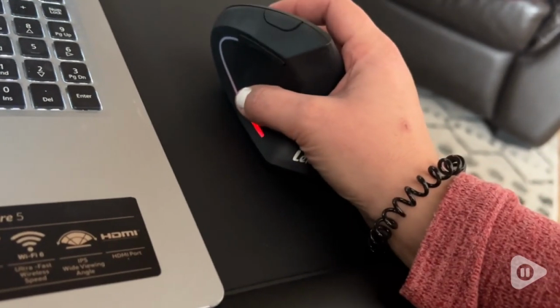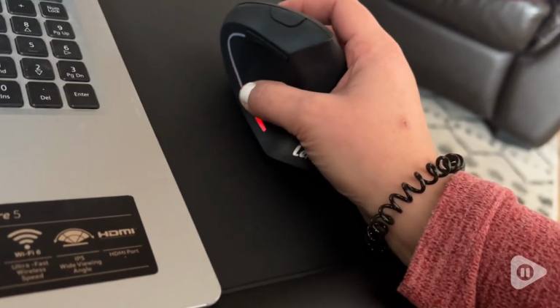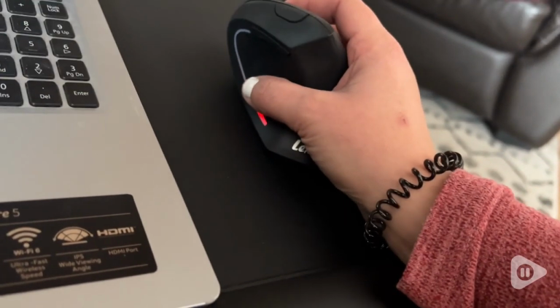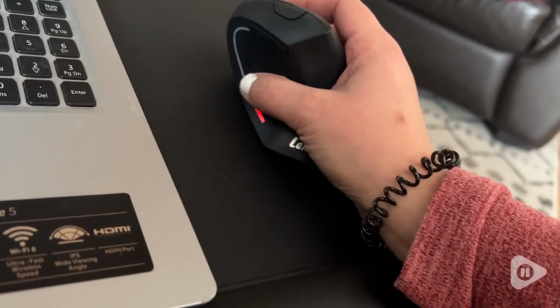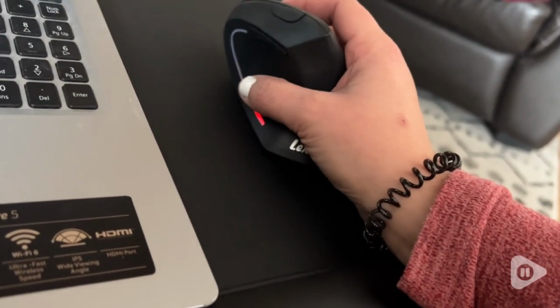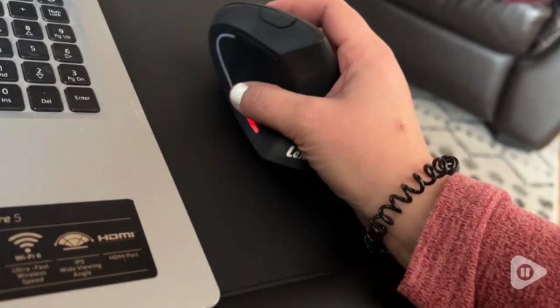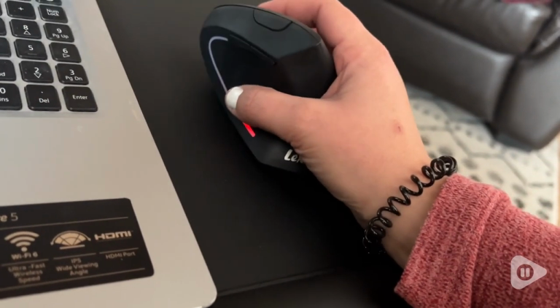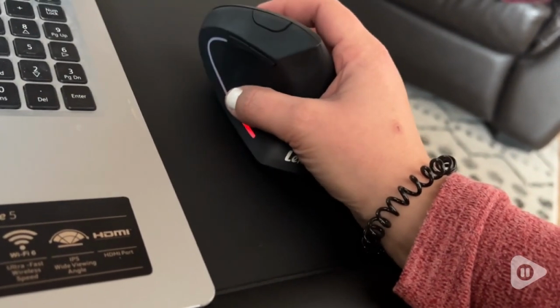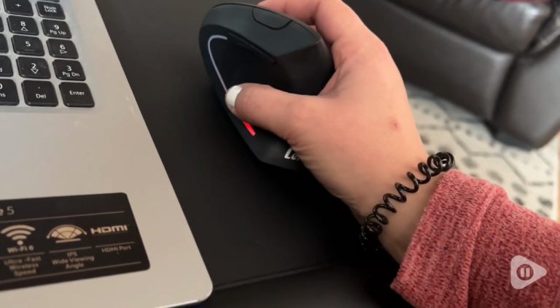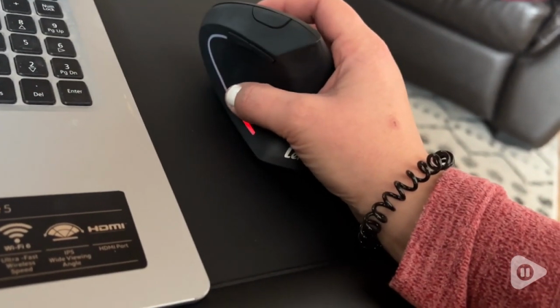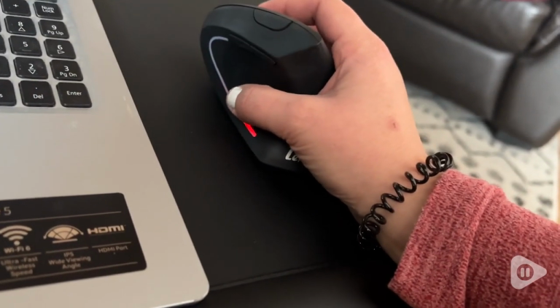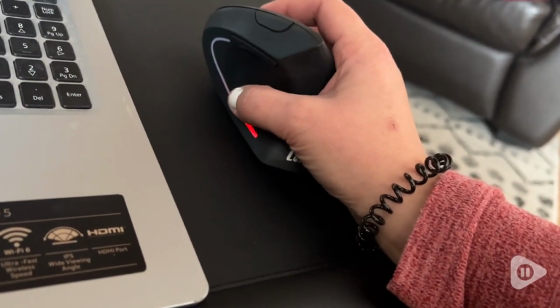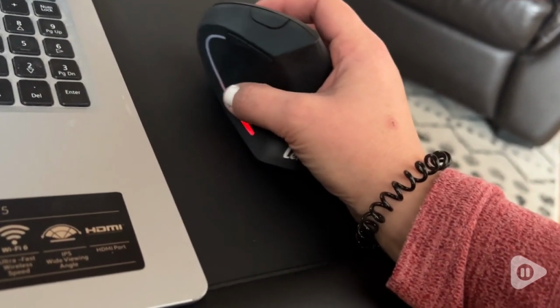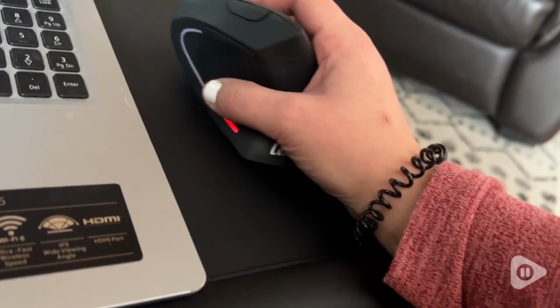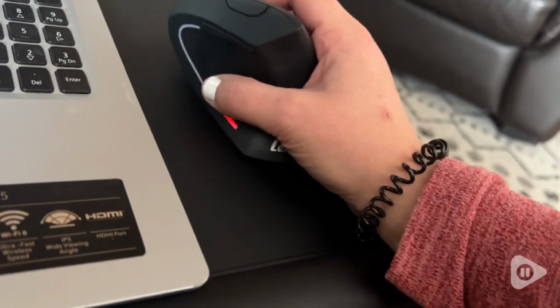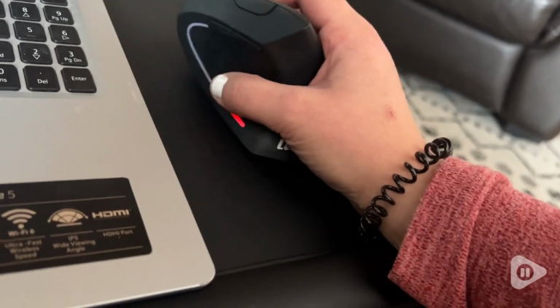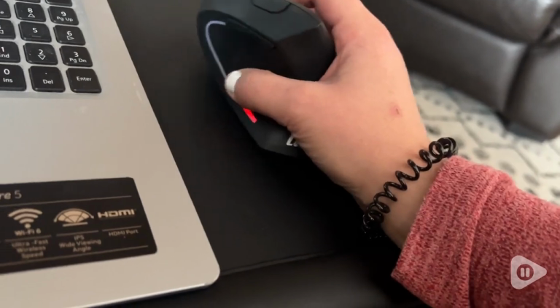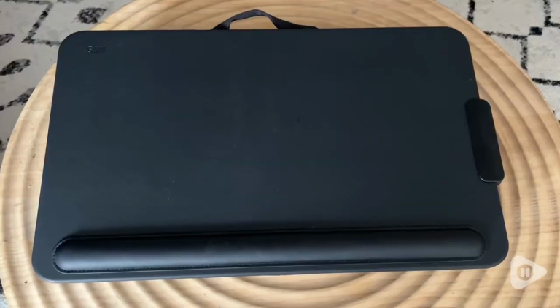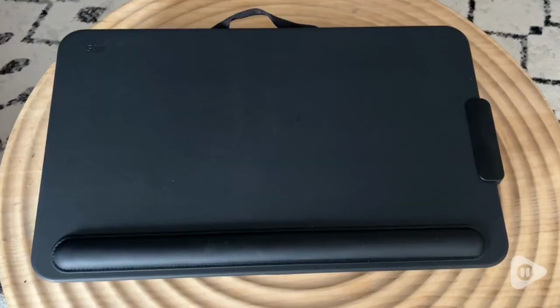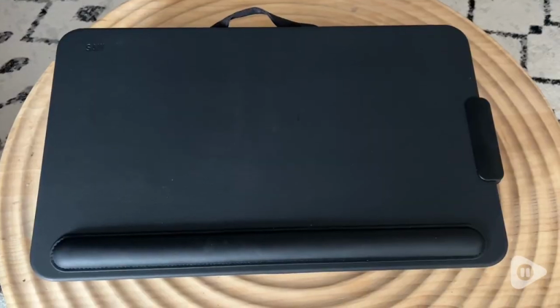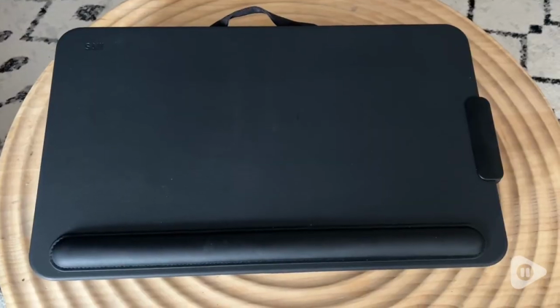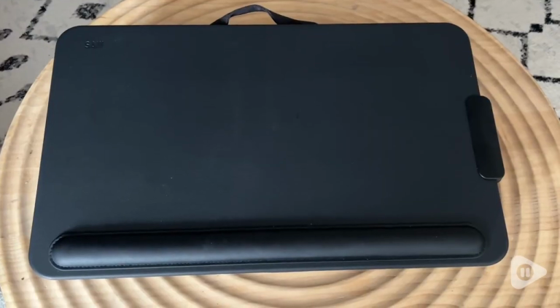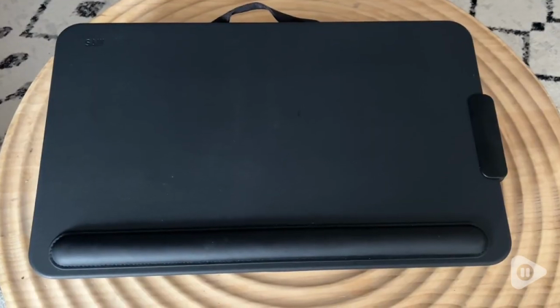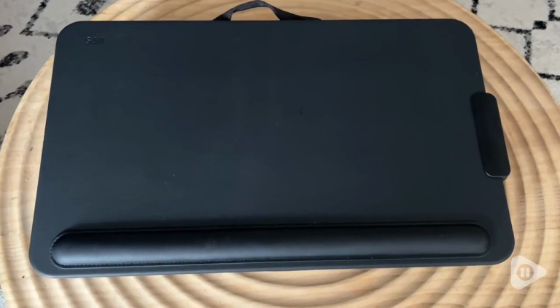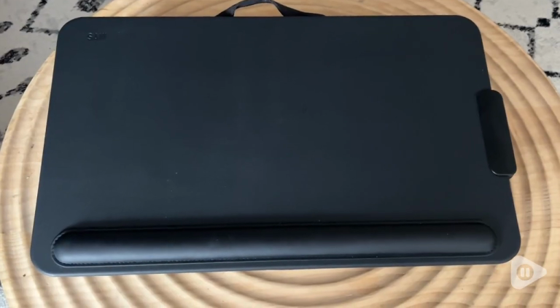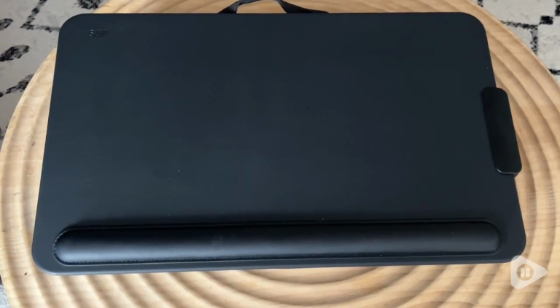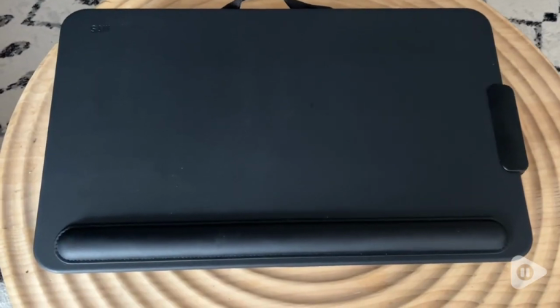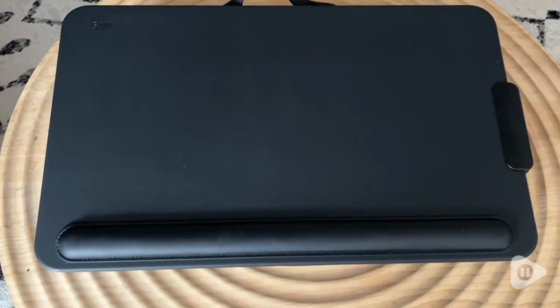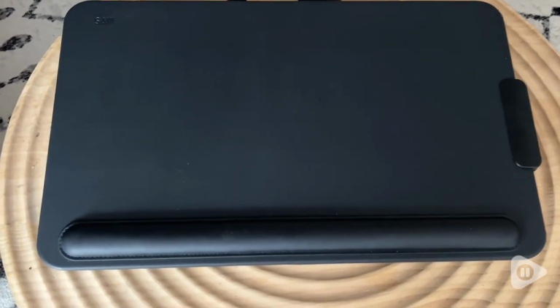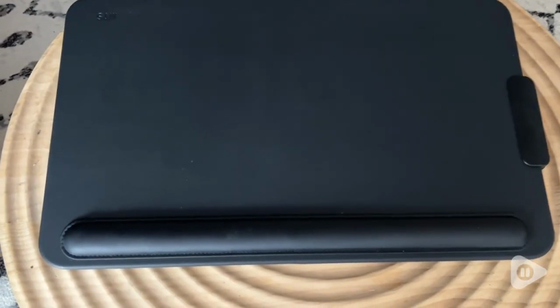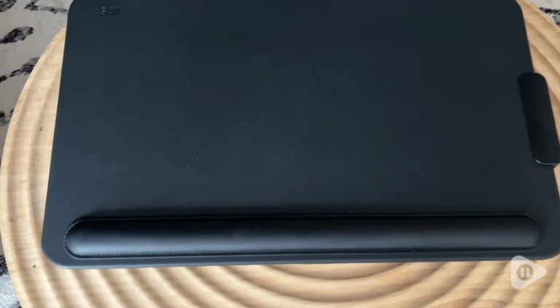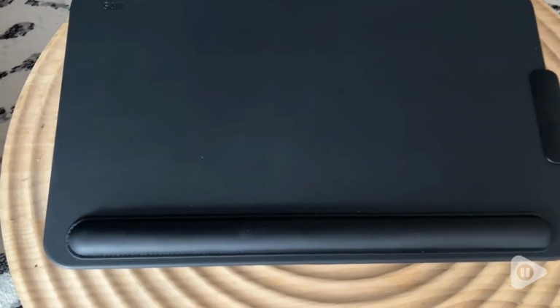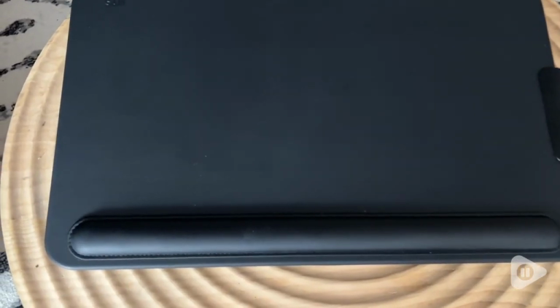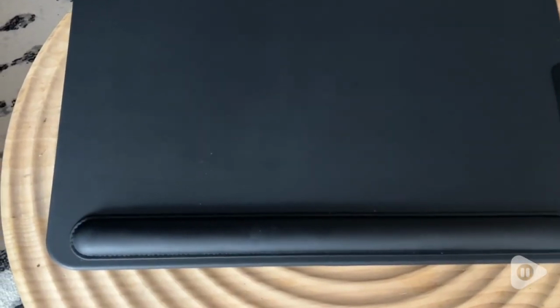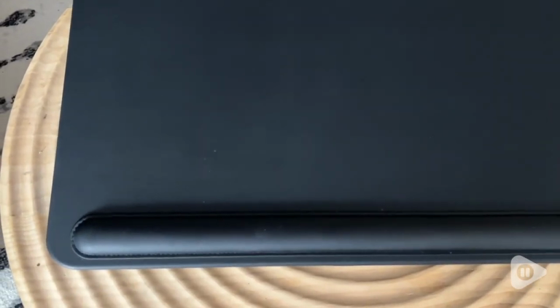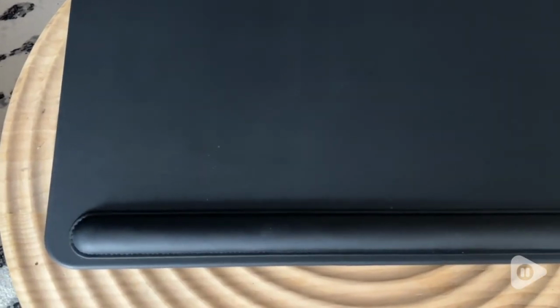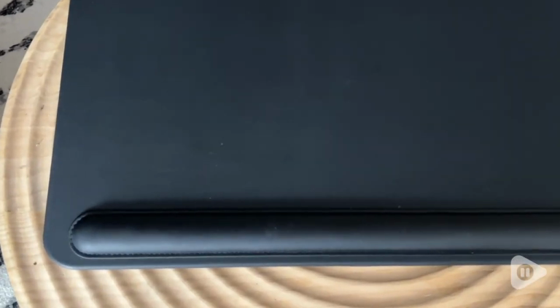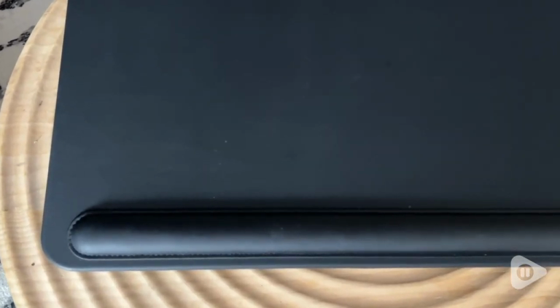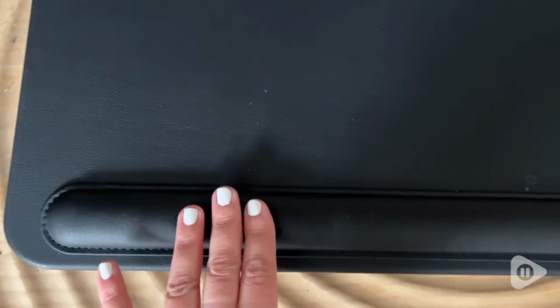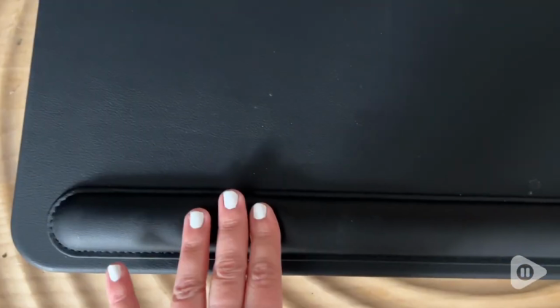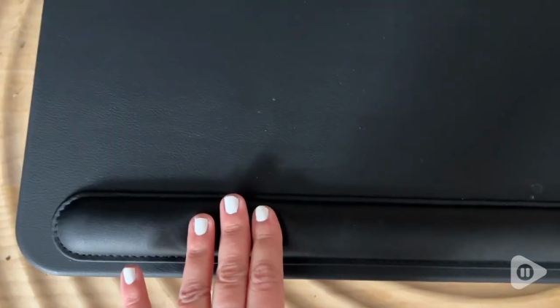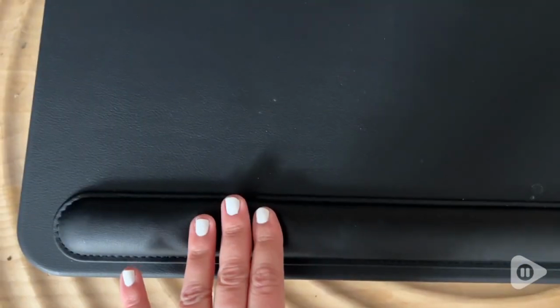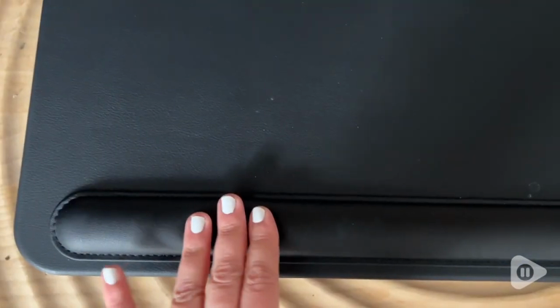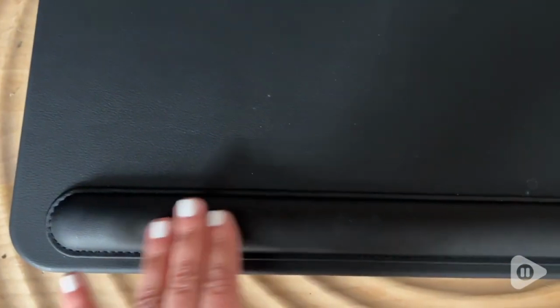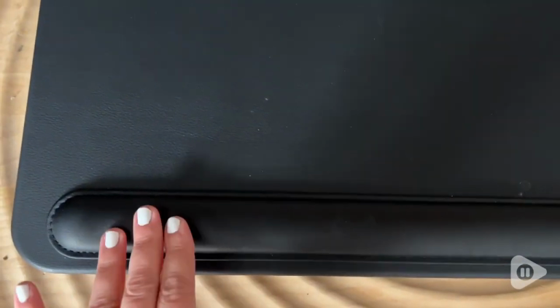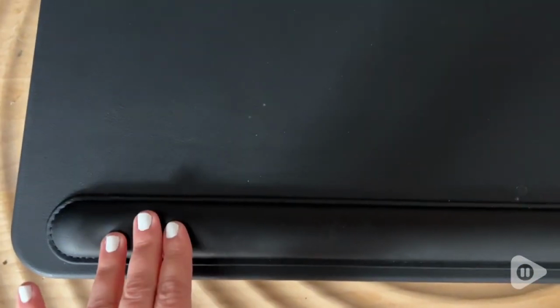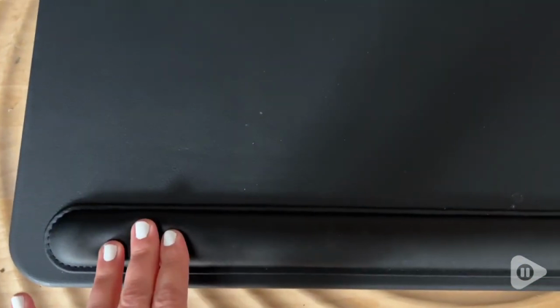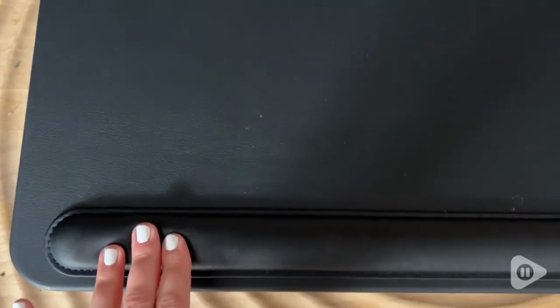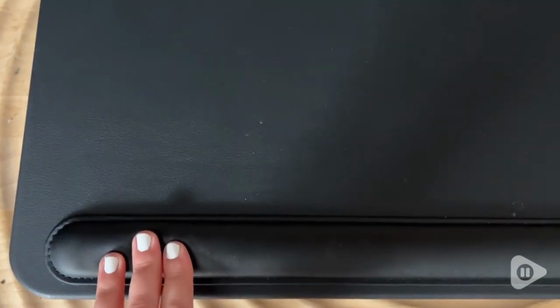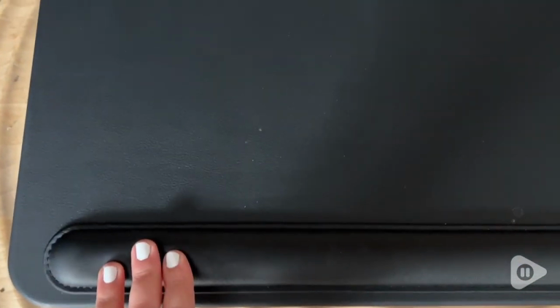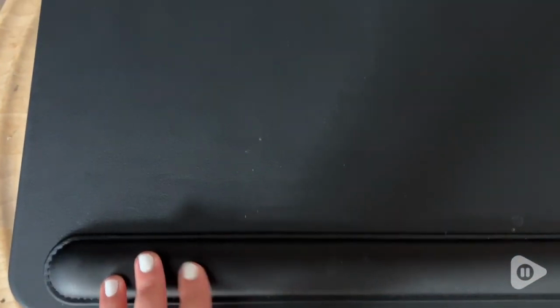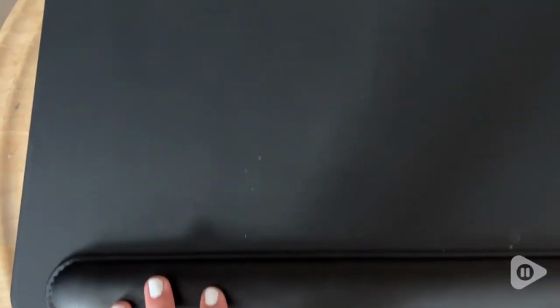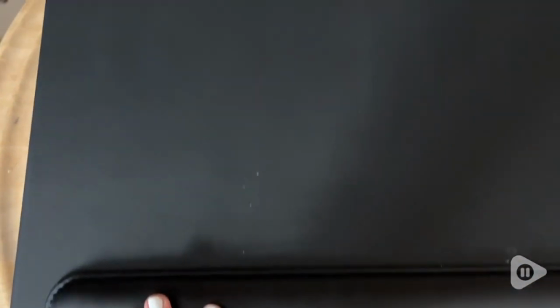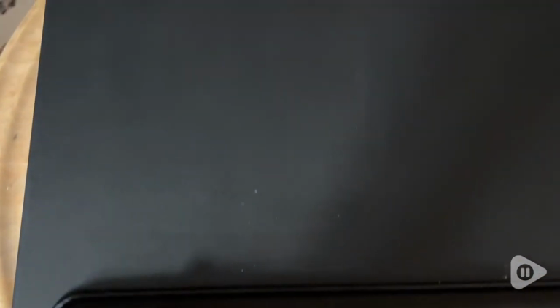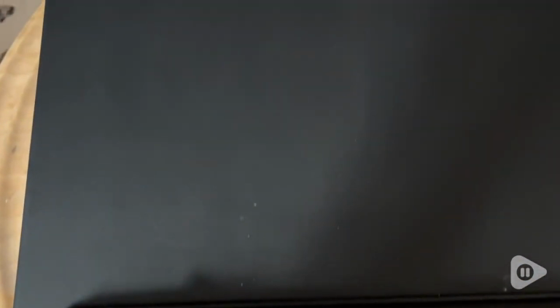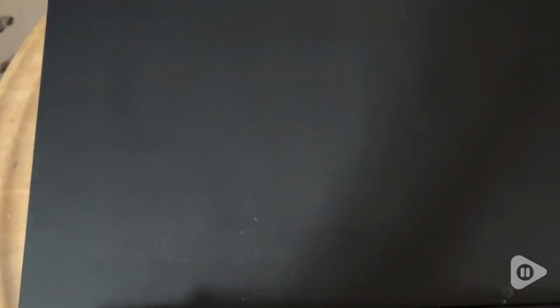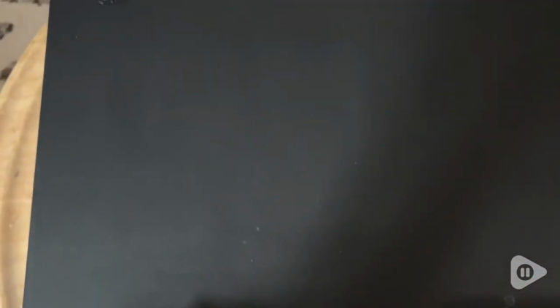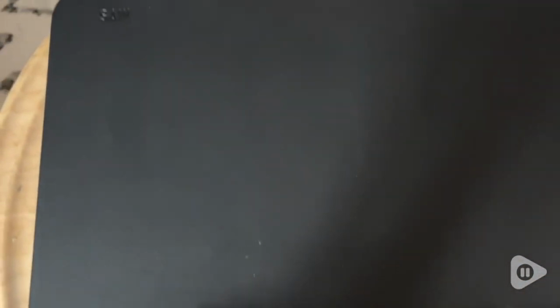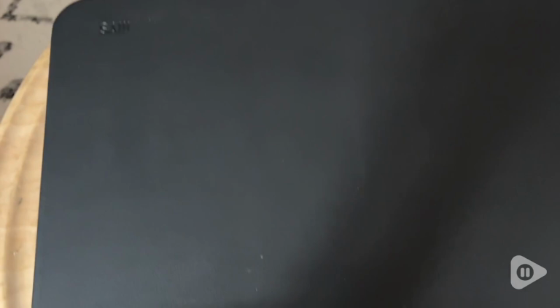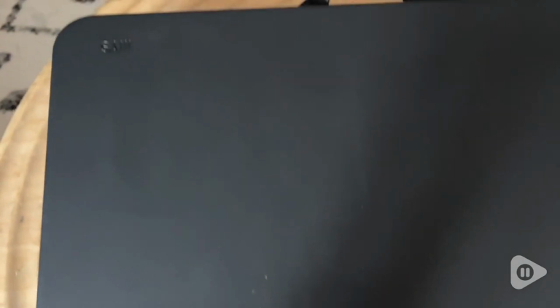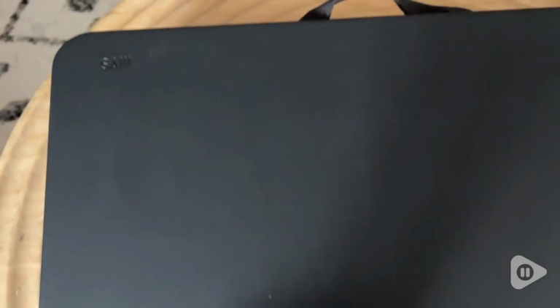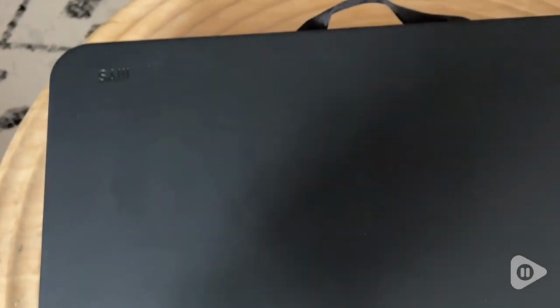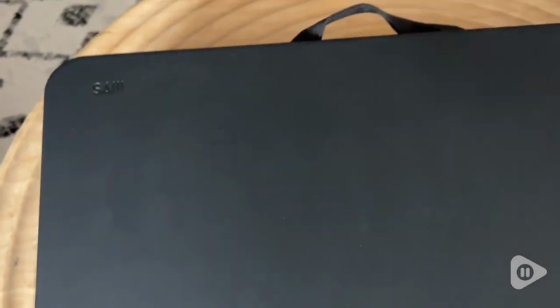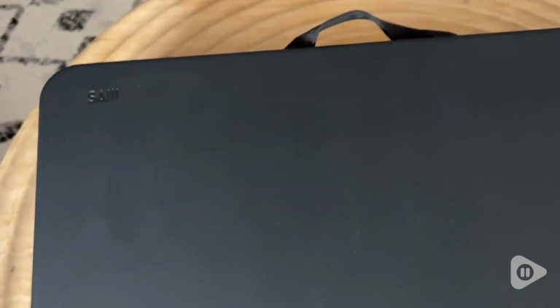It has a wrist rest which is also very comfortable. The entire top is leather, so that is durable — it's also wipeable and easy to maintain.